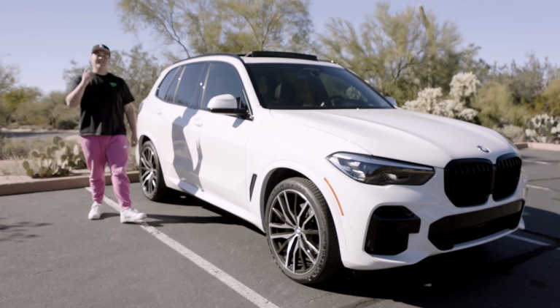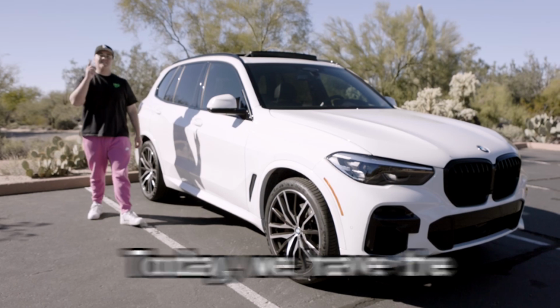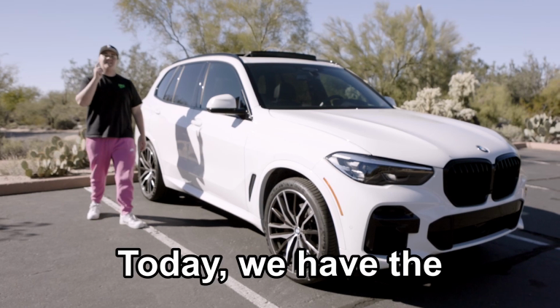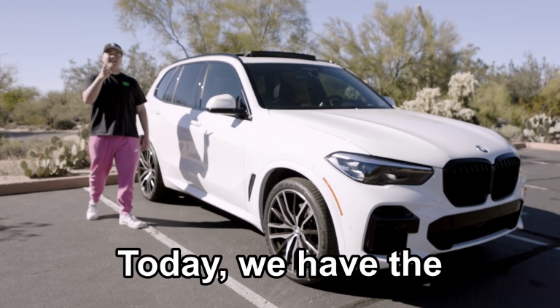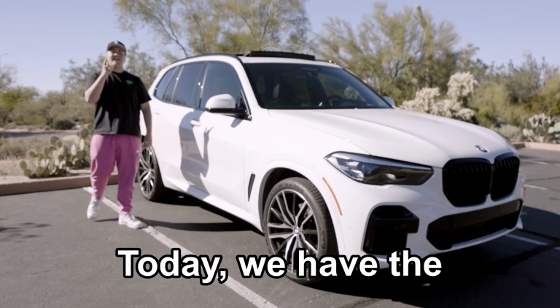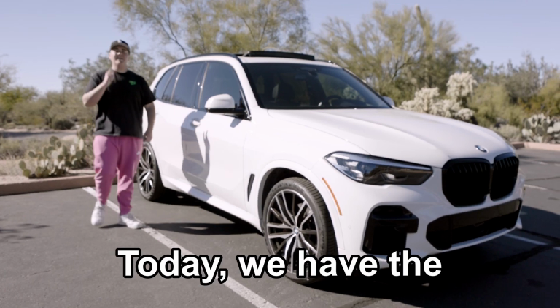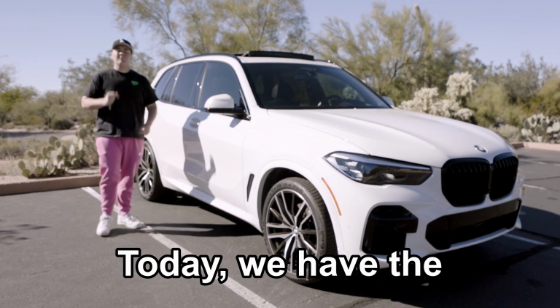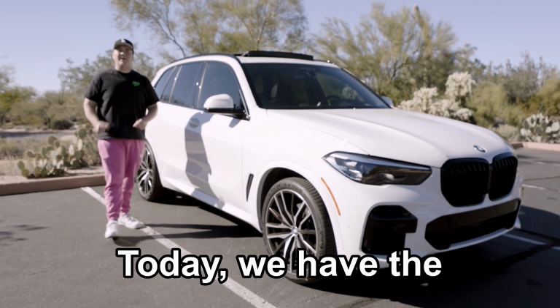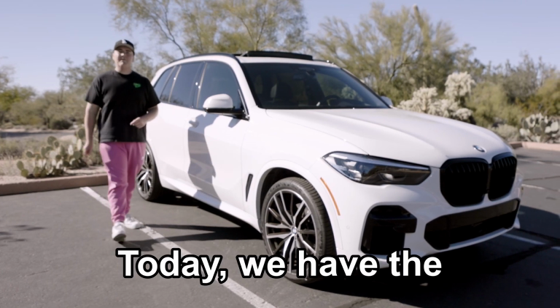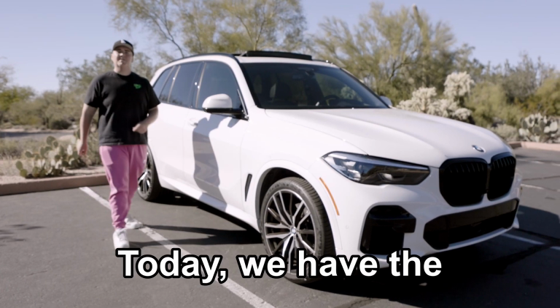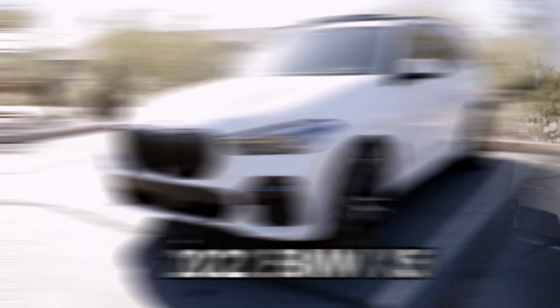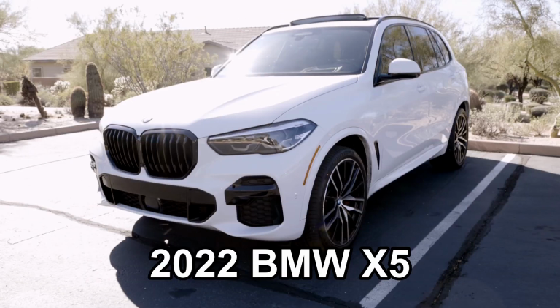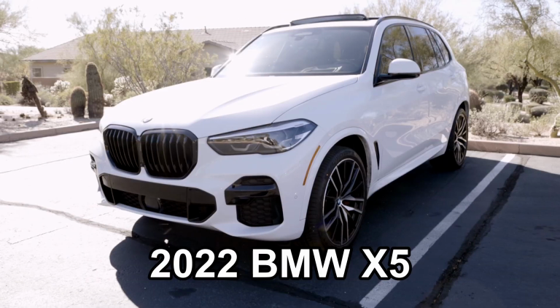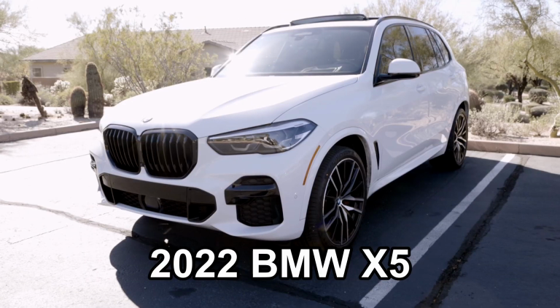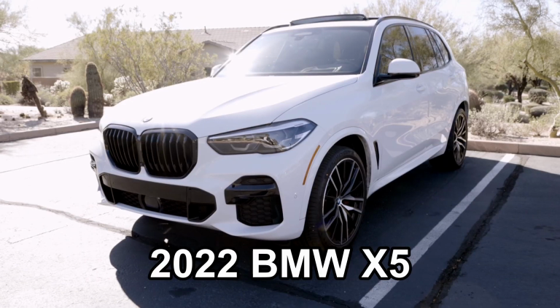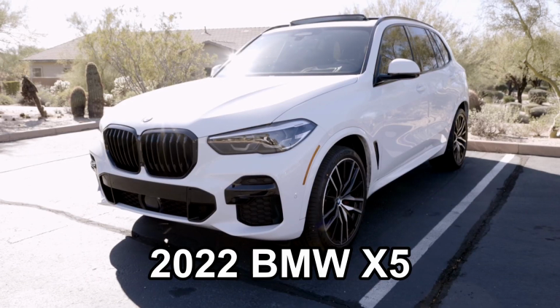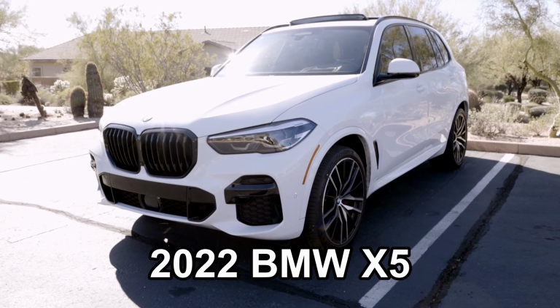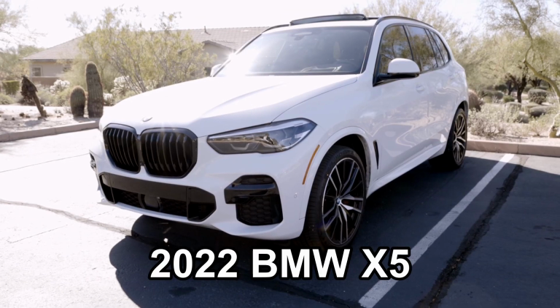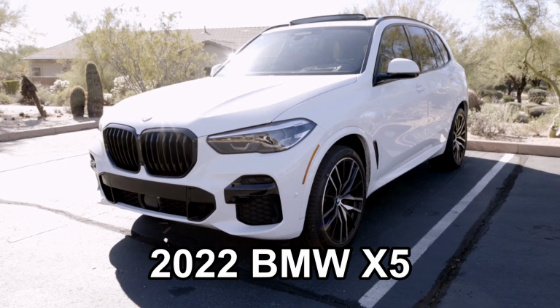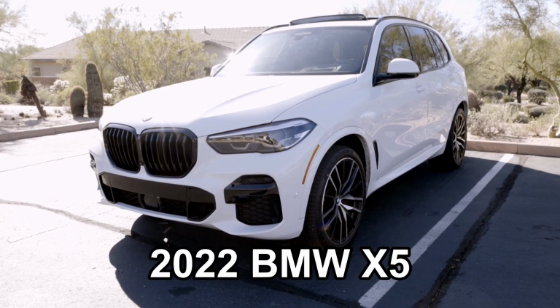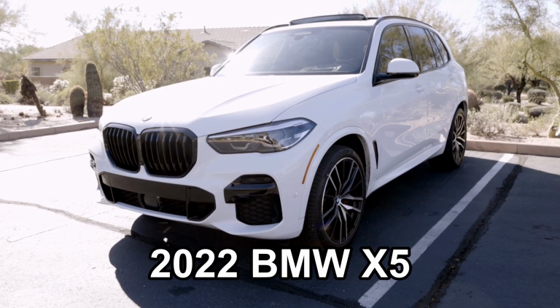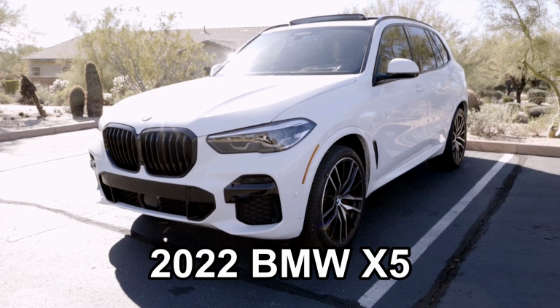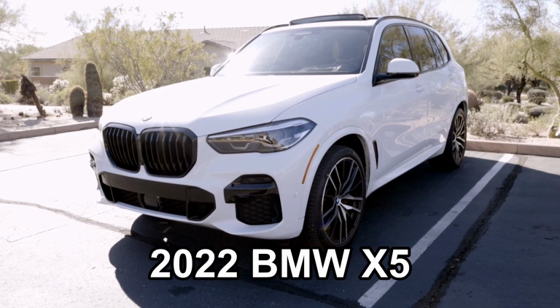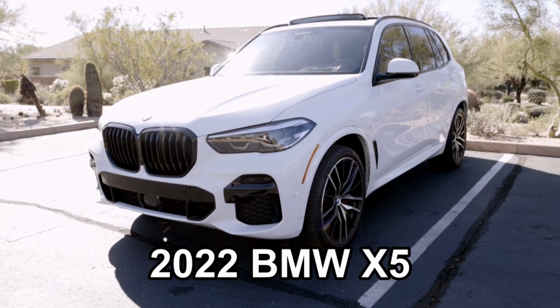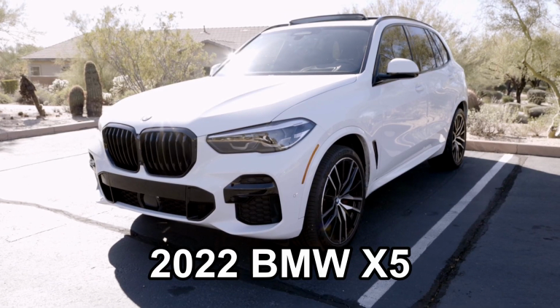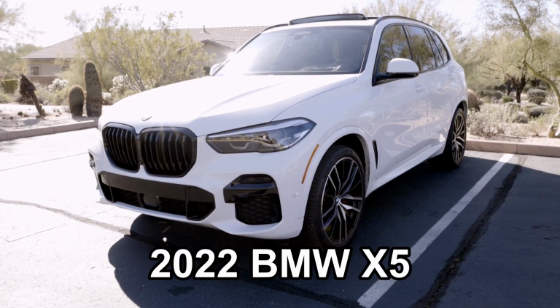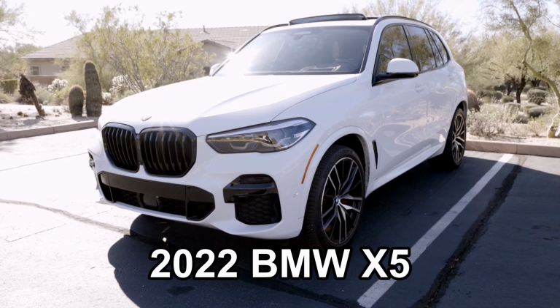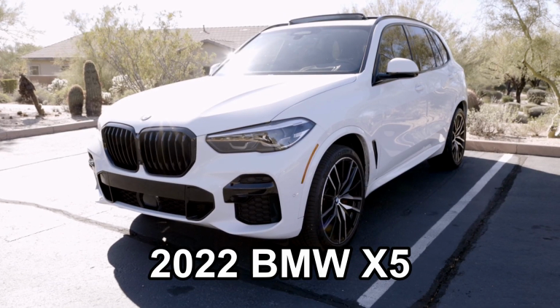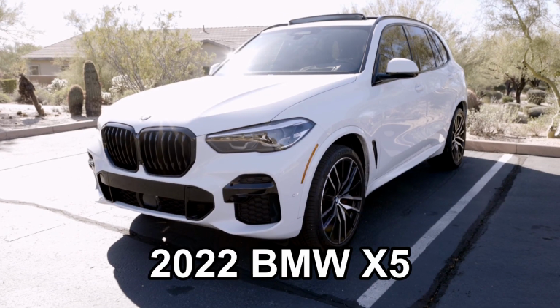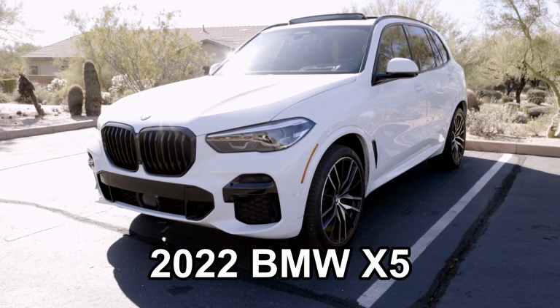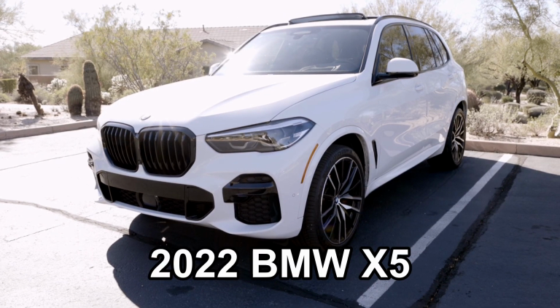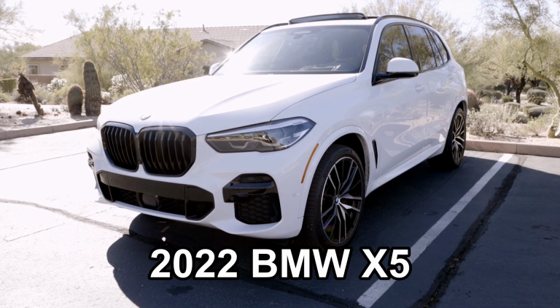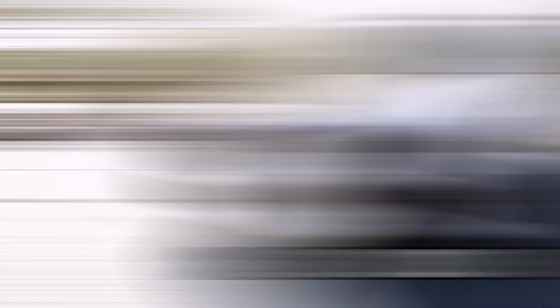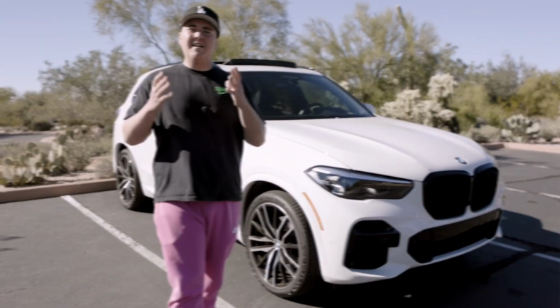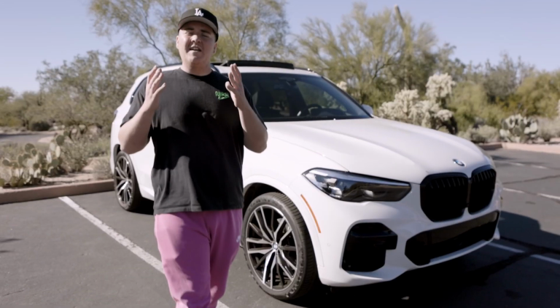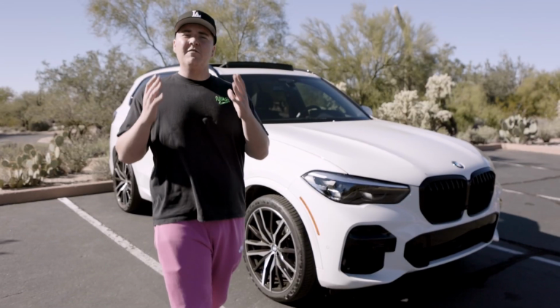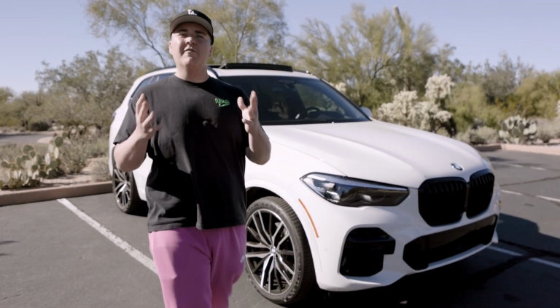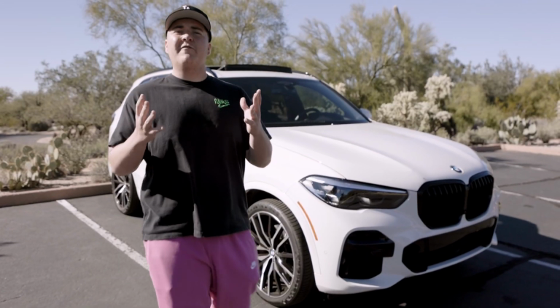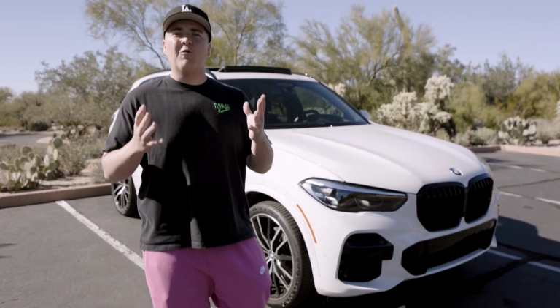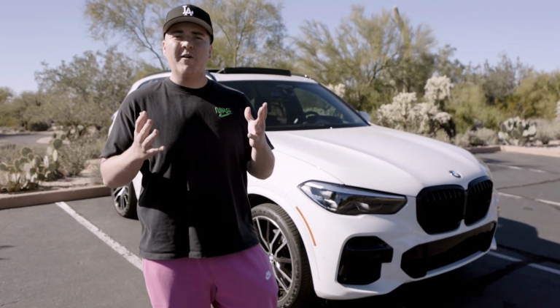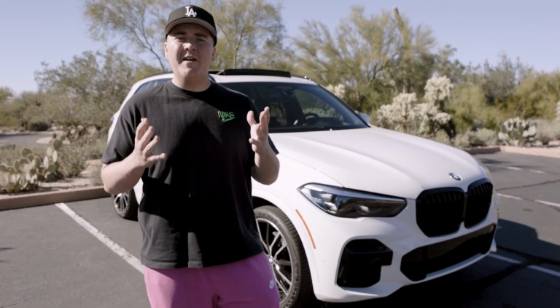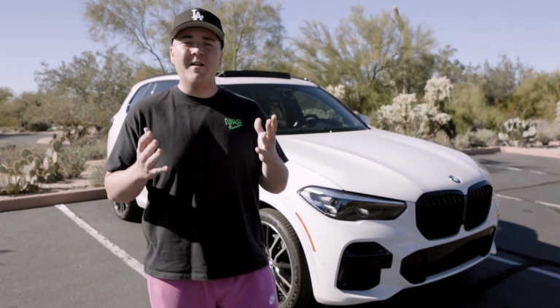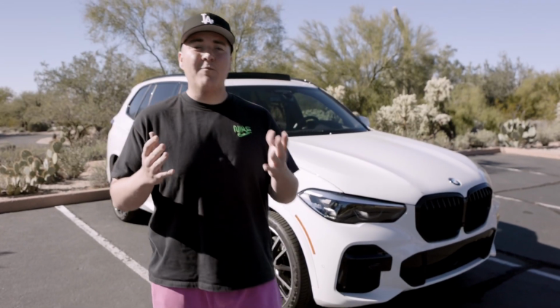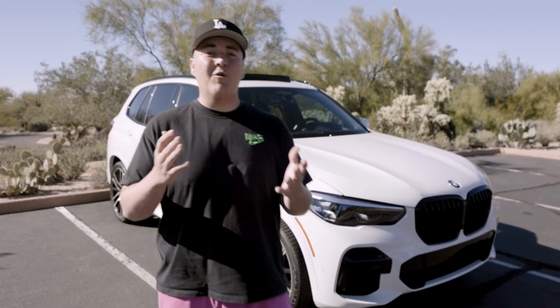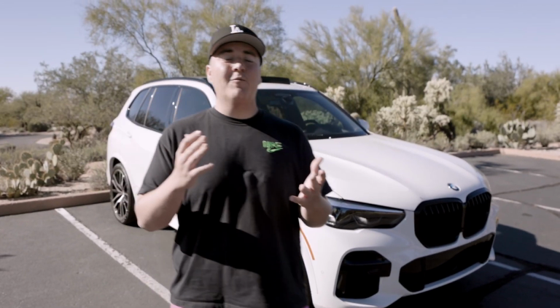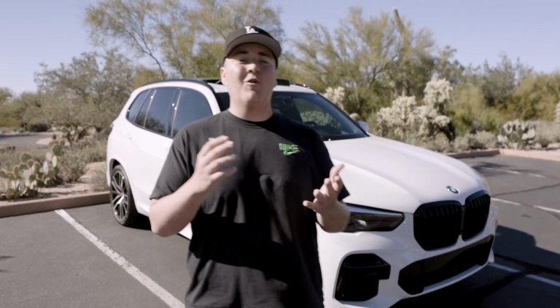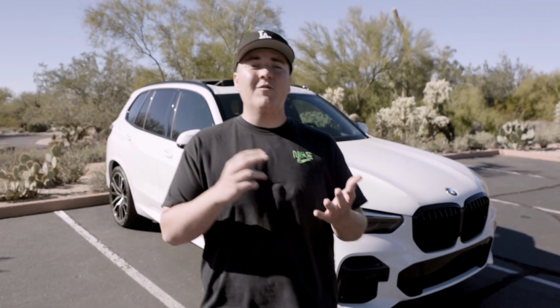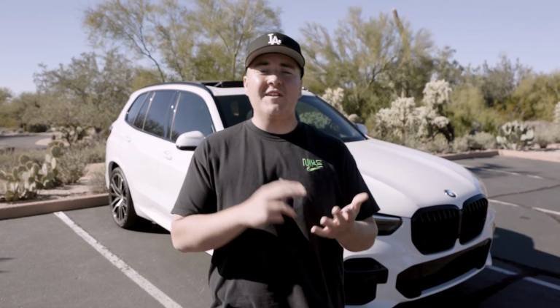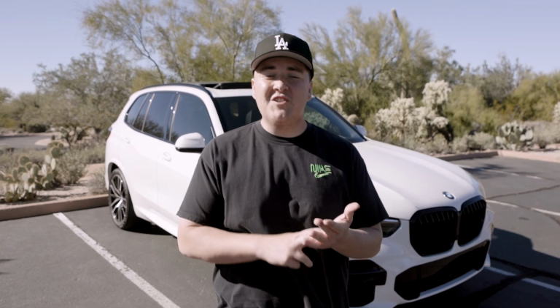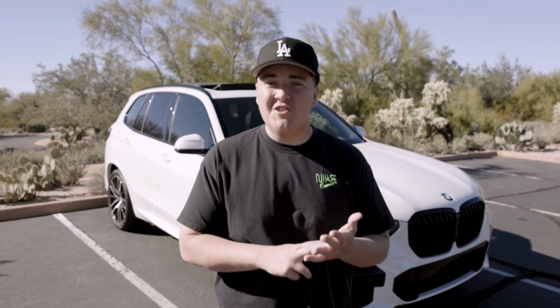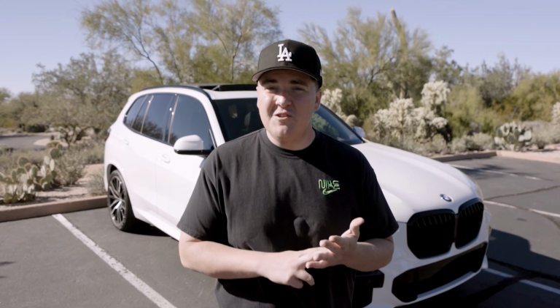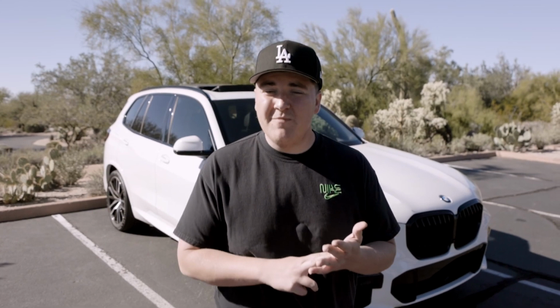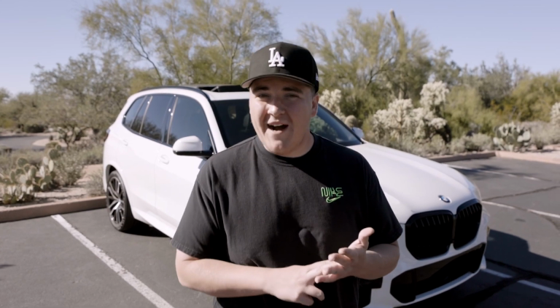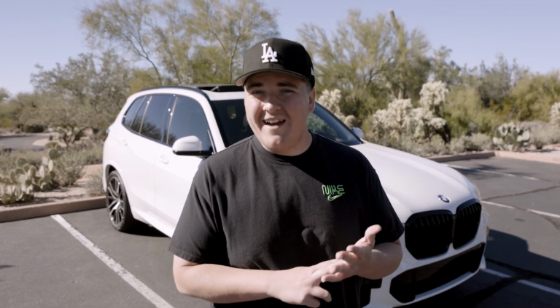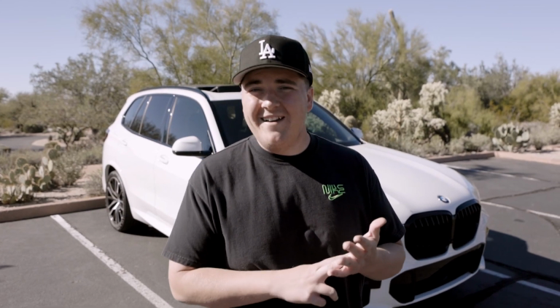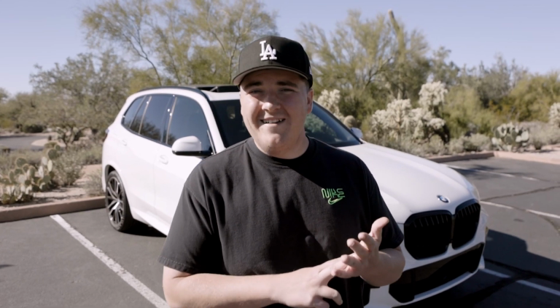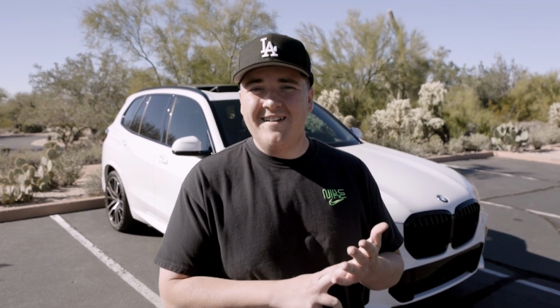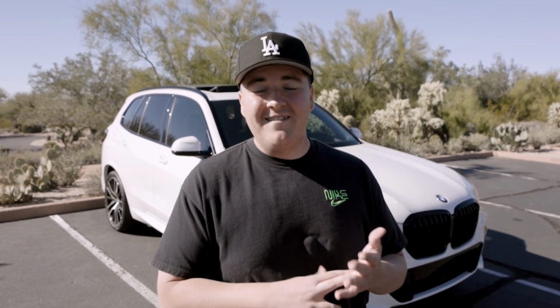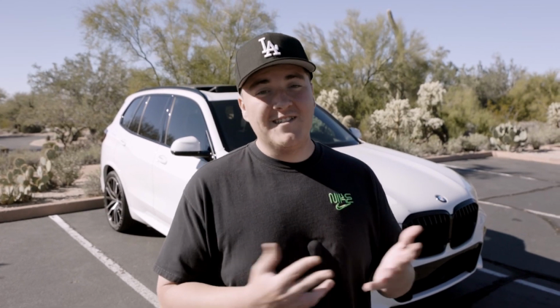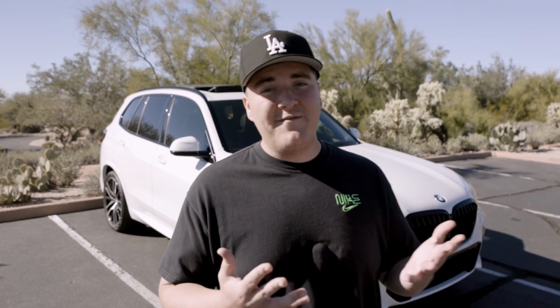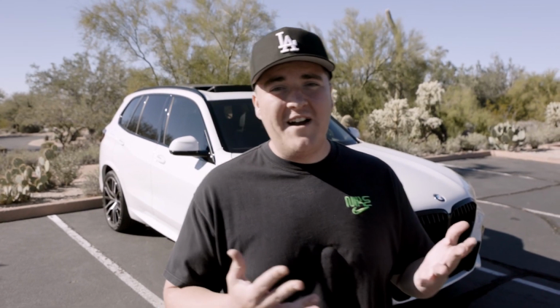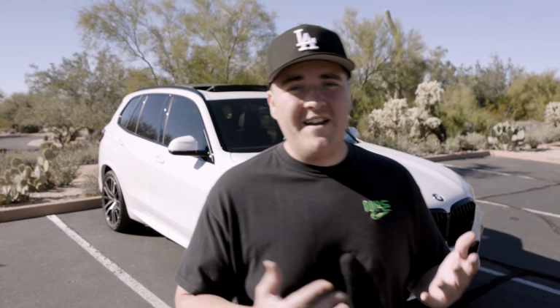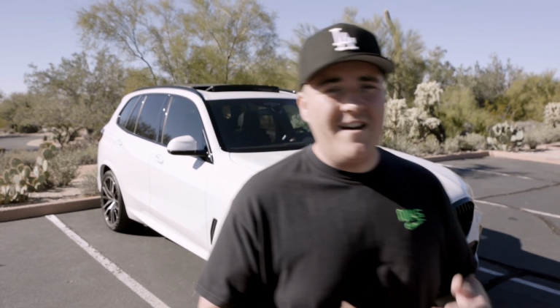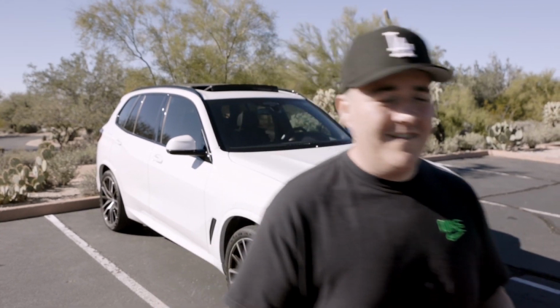Today, we have the 2022 BMW X5. Can you afford it? And more importantly, should you buy it? Let's find out.